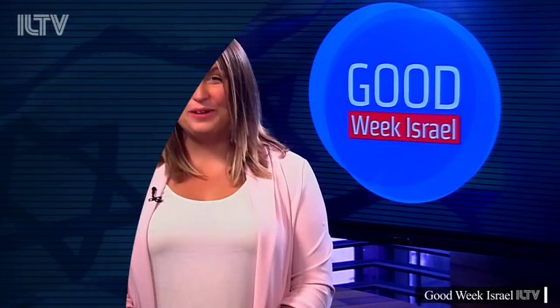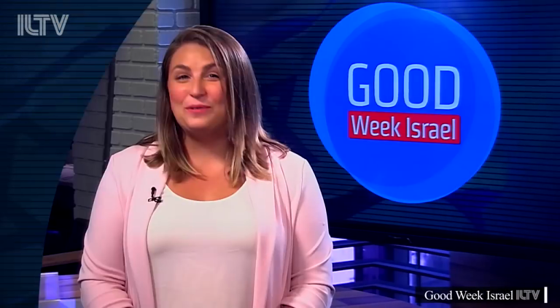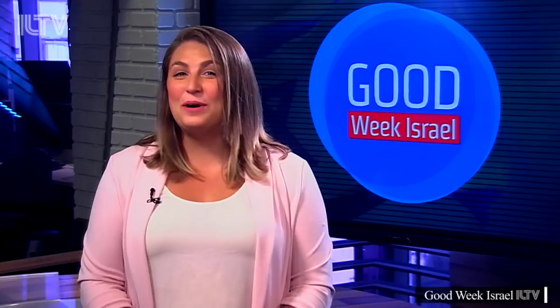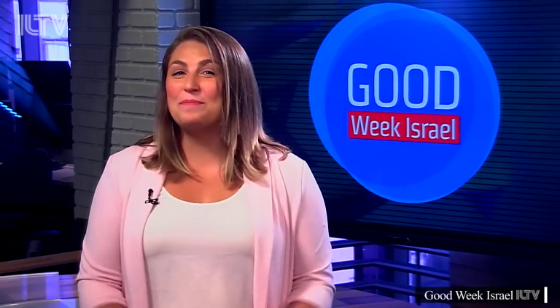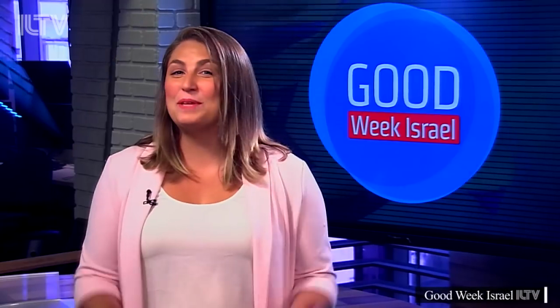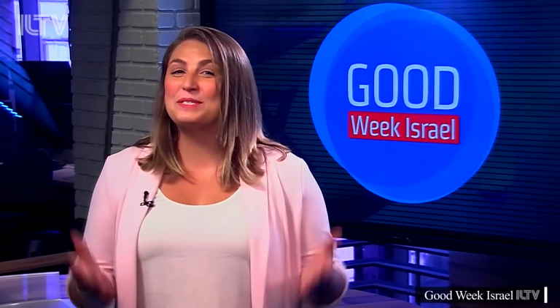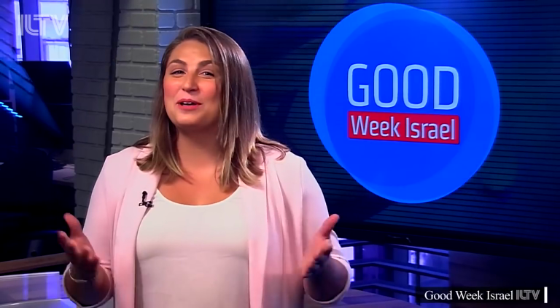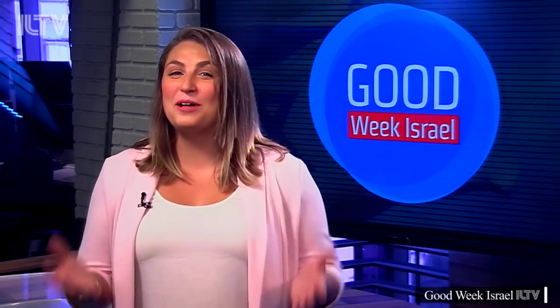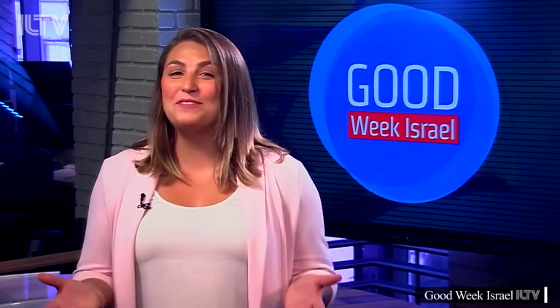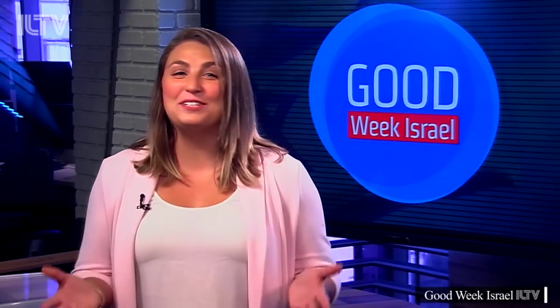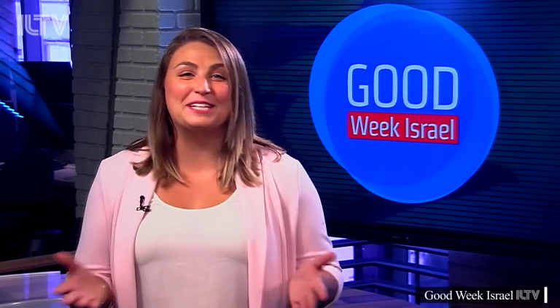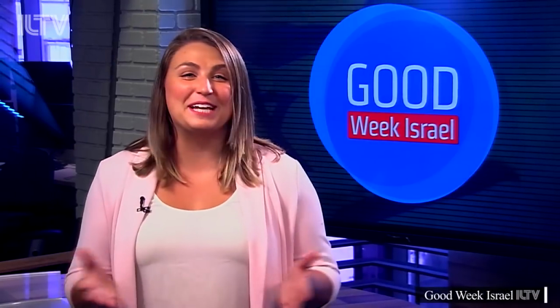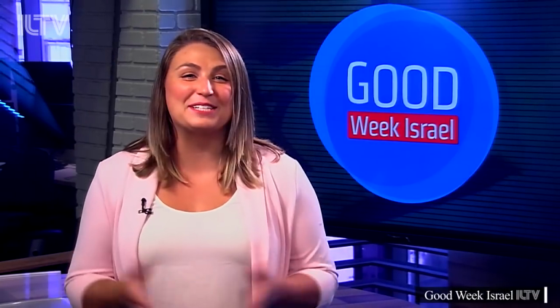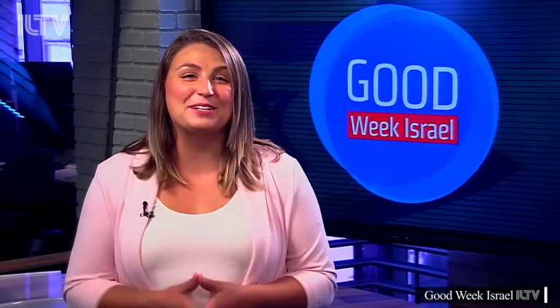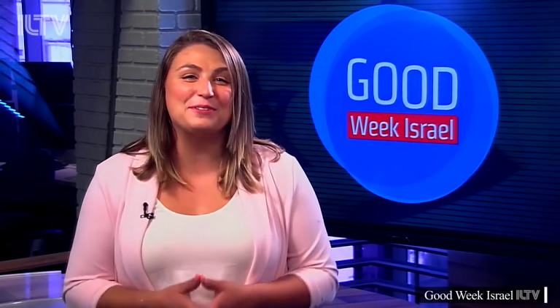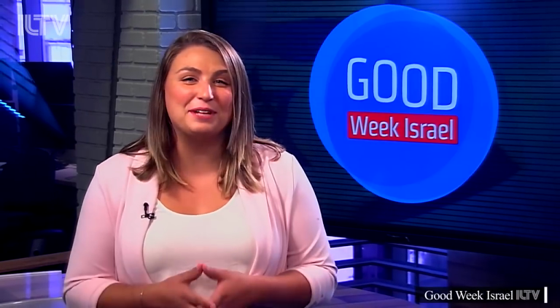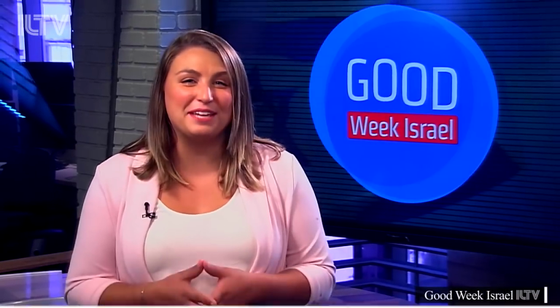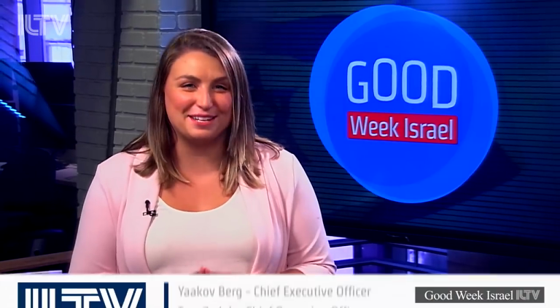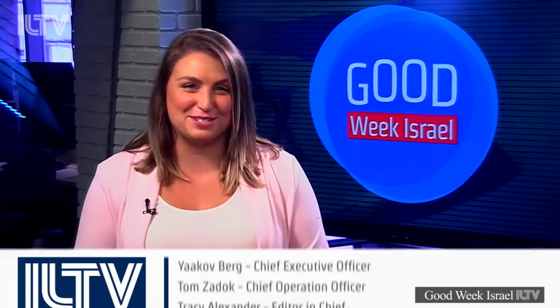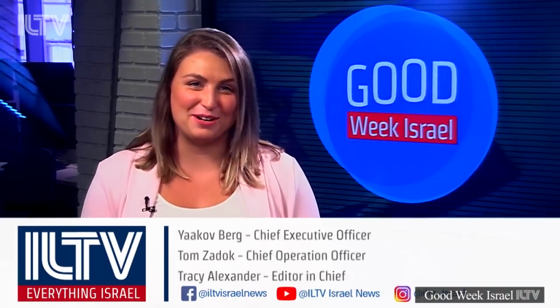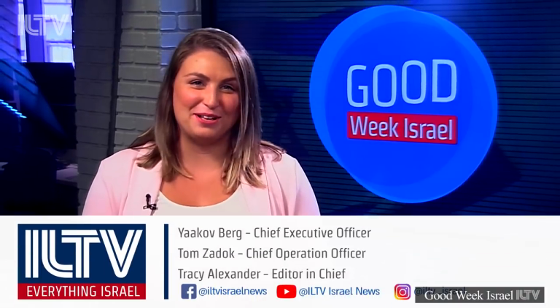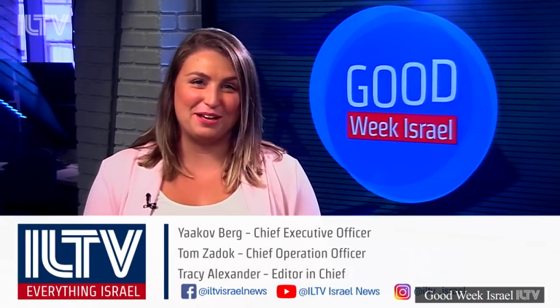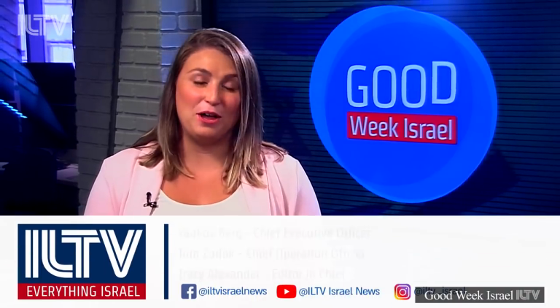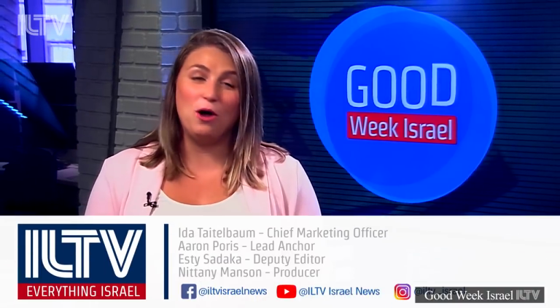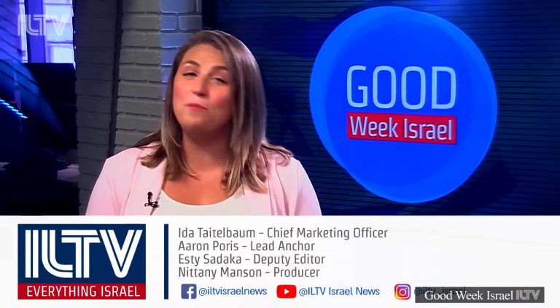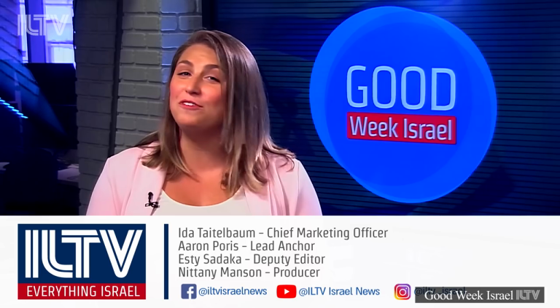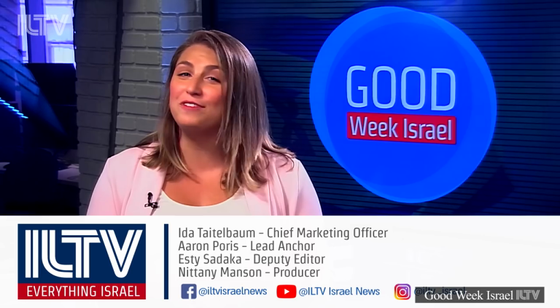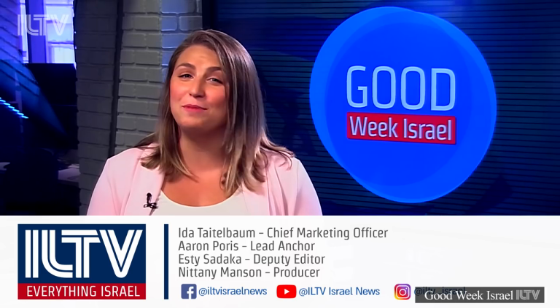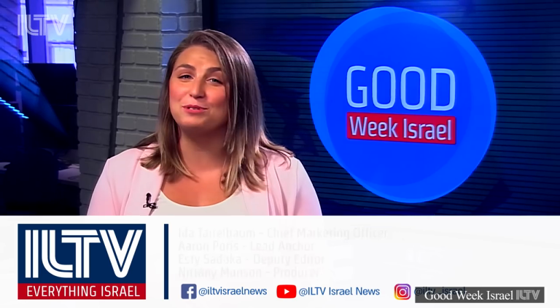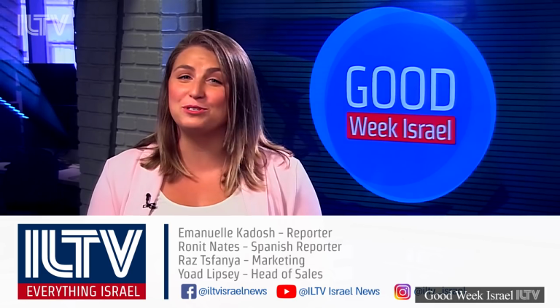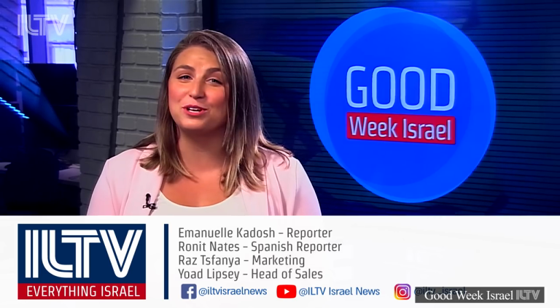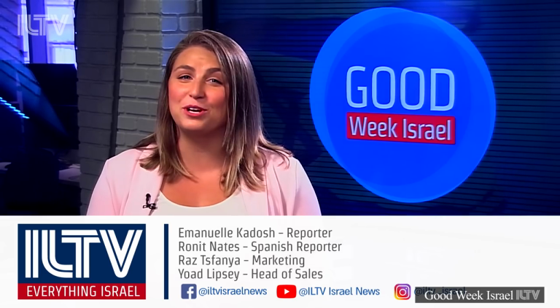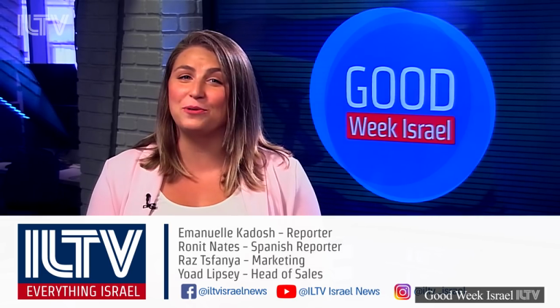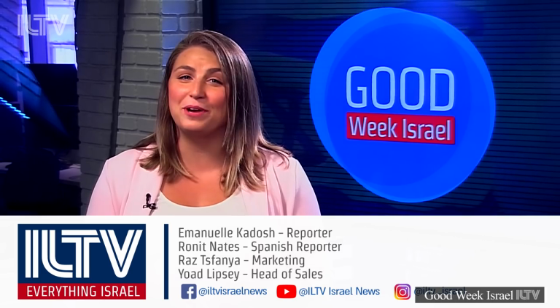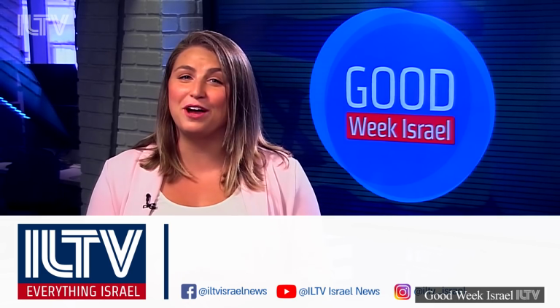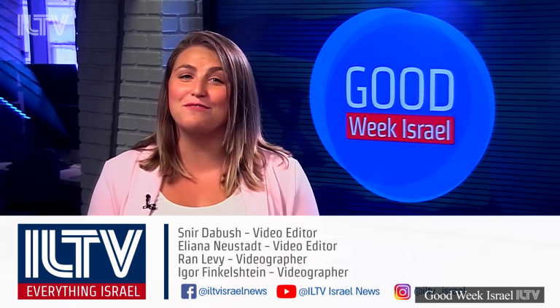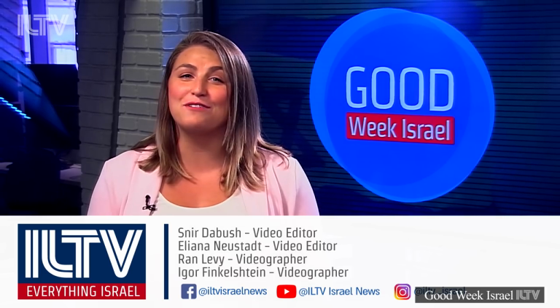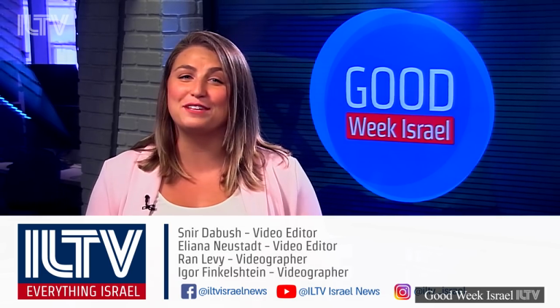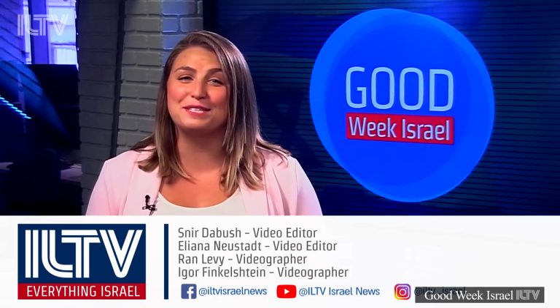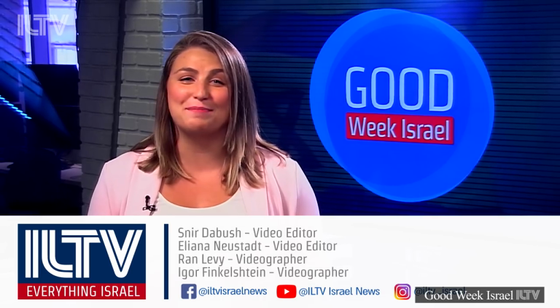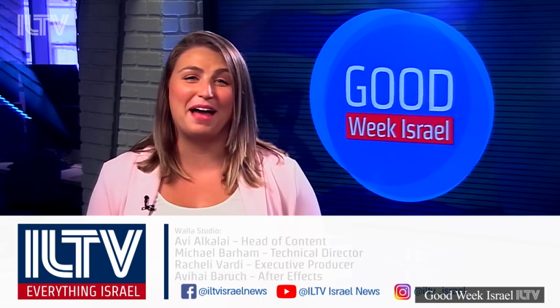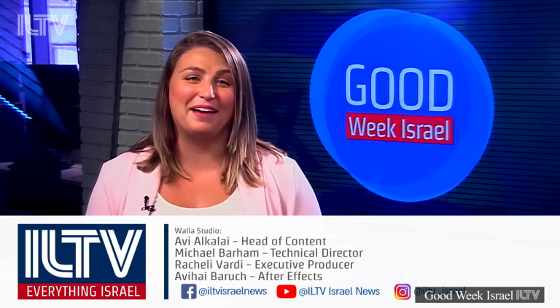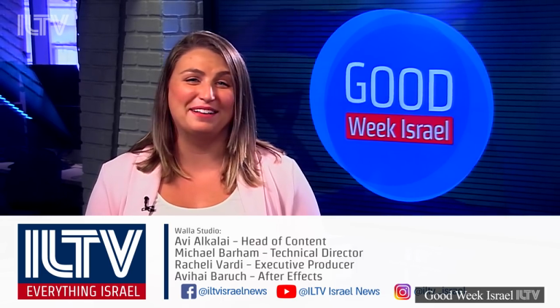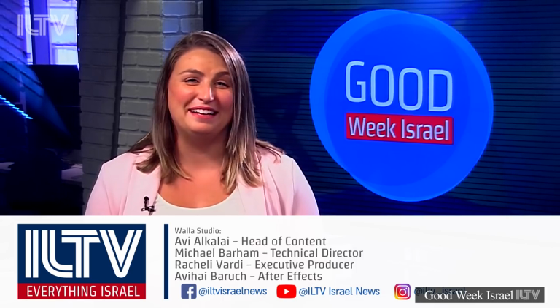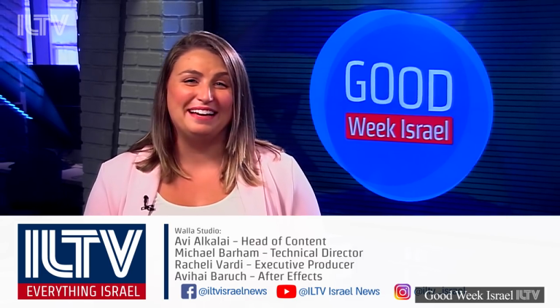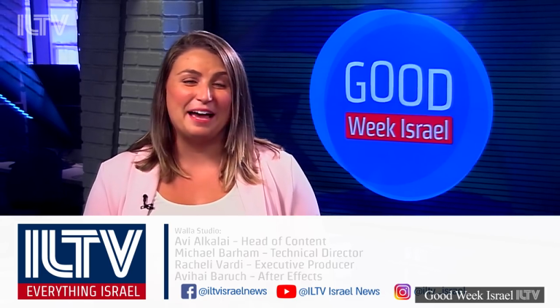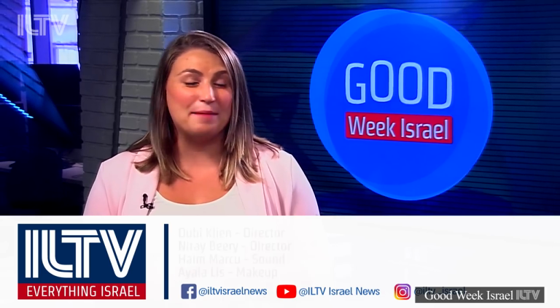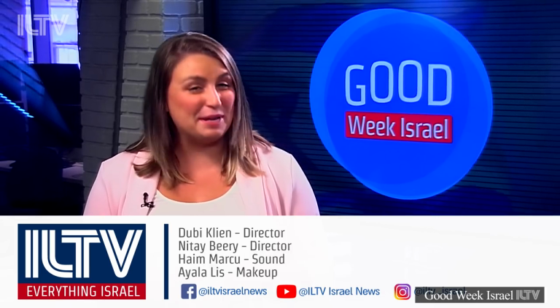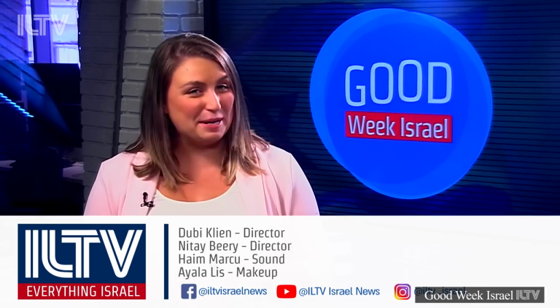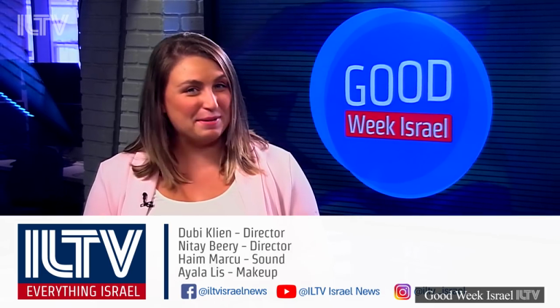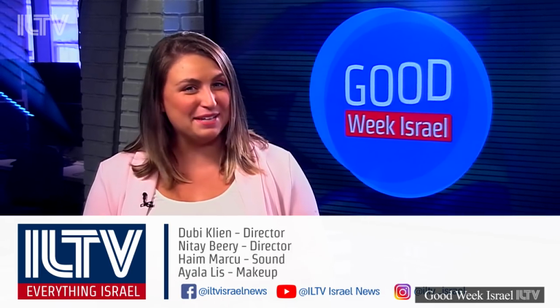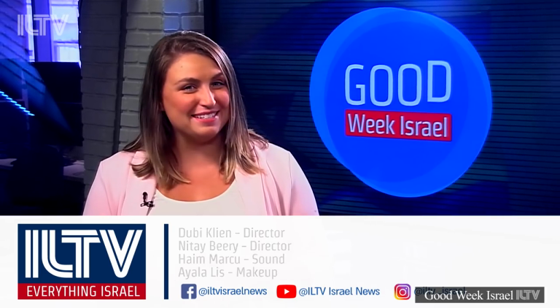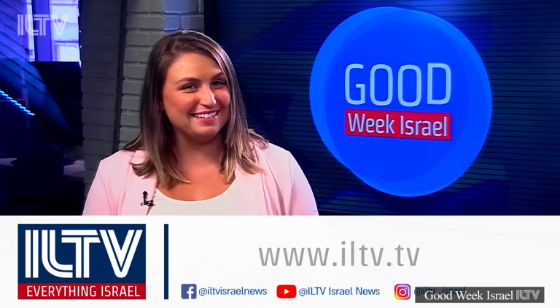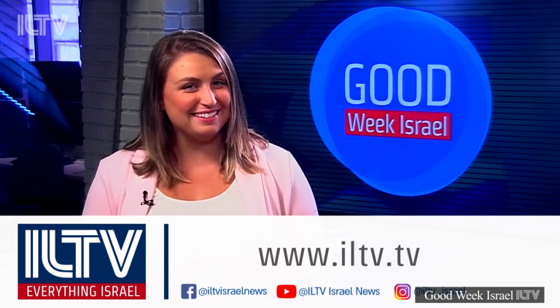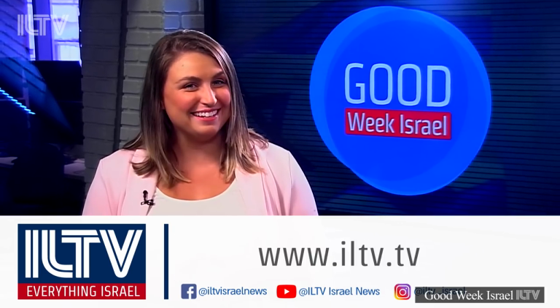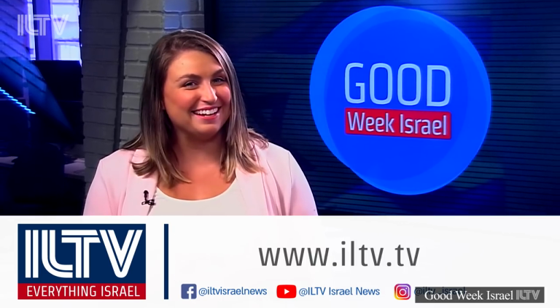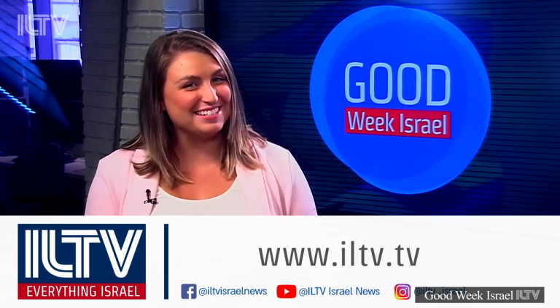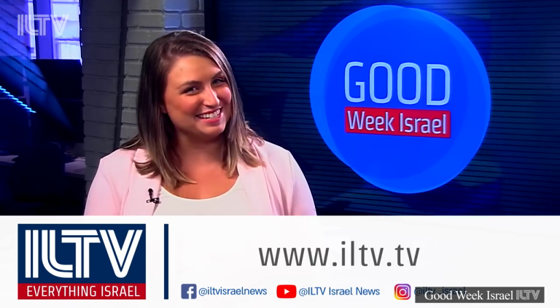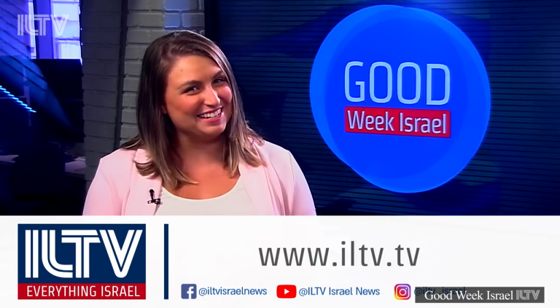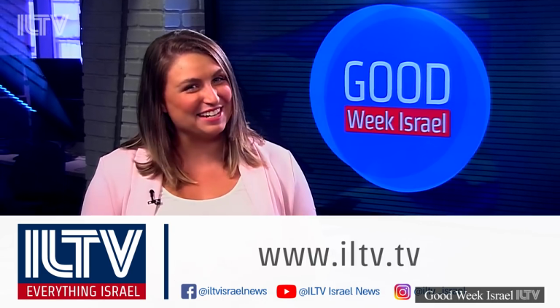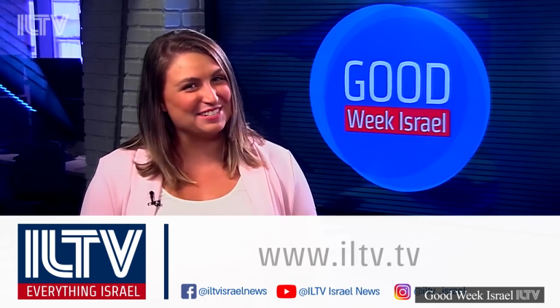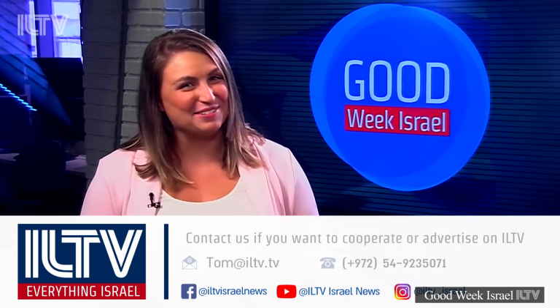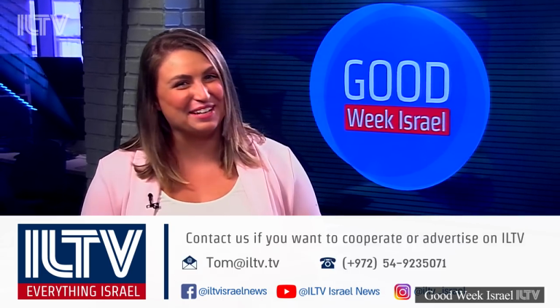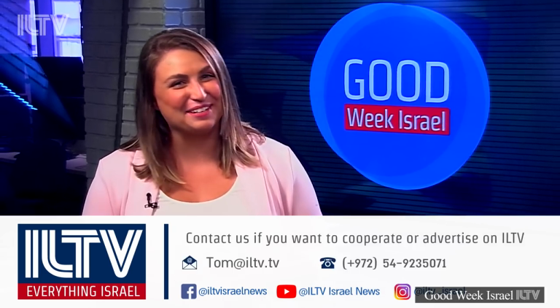That's all for today's Good Week Israel. I hope we've helped you start your week off with a smile. I'm Nittany Manson, and I'll see you next week.